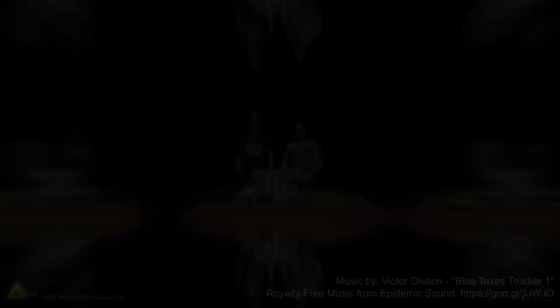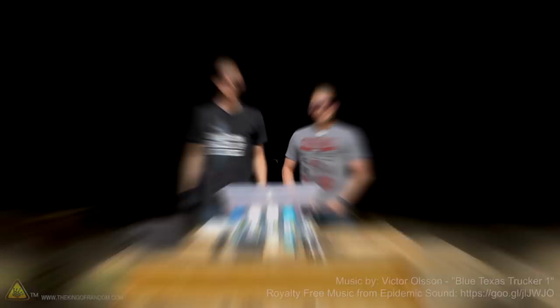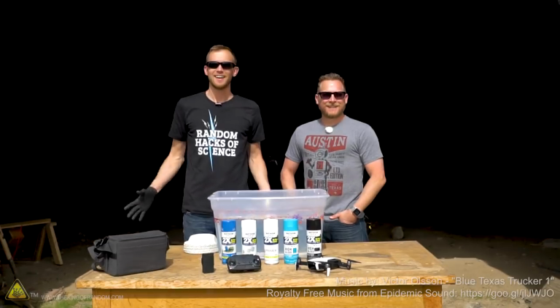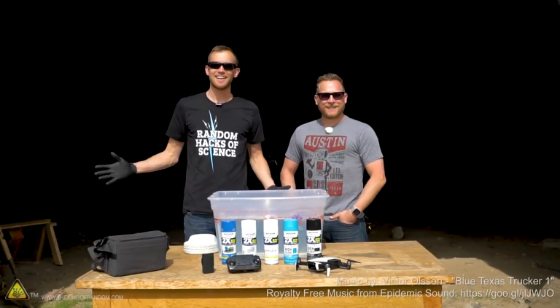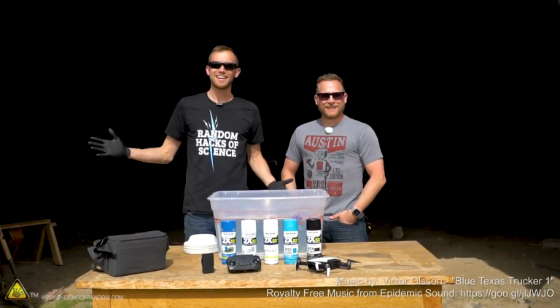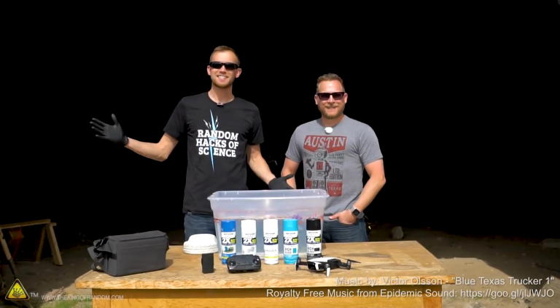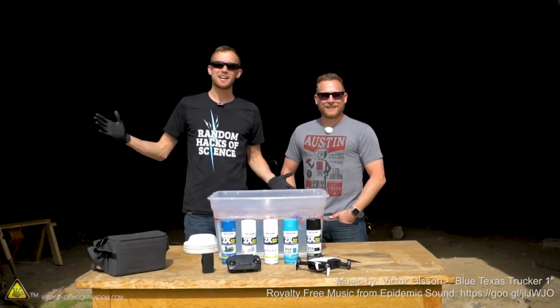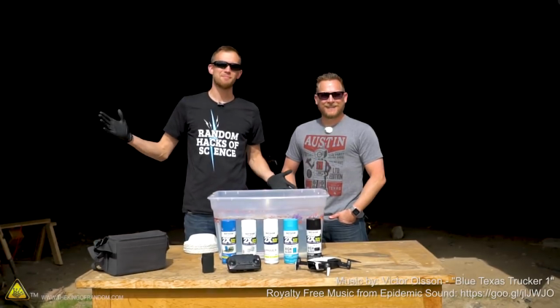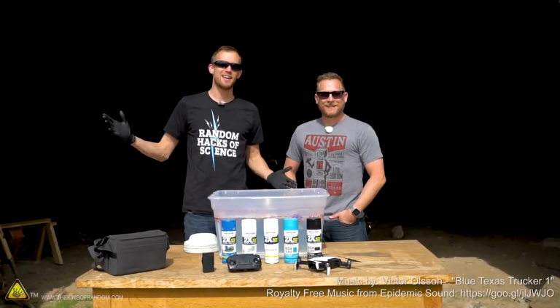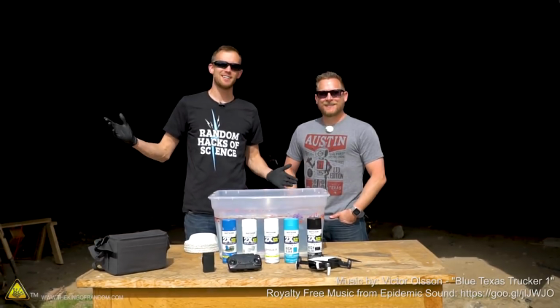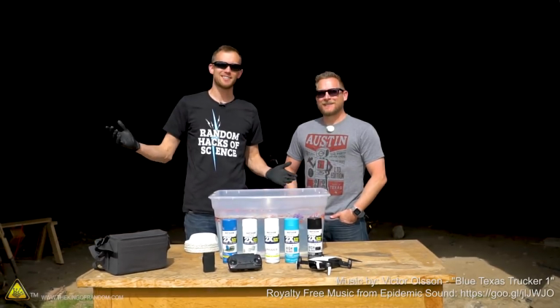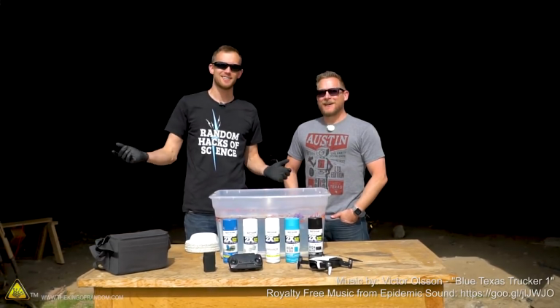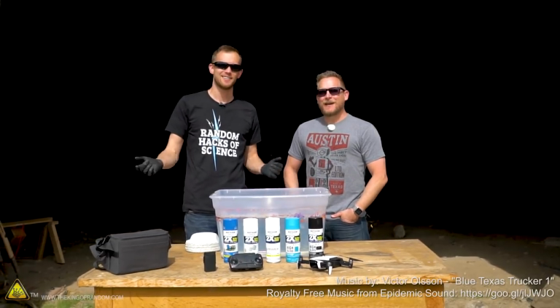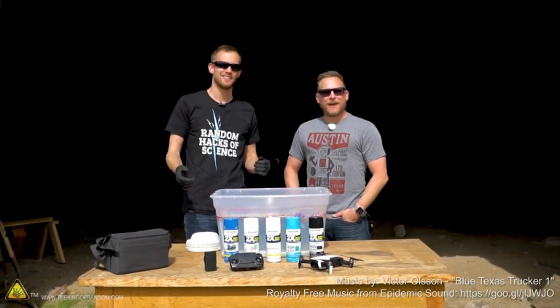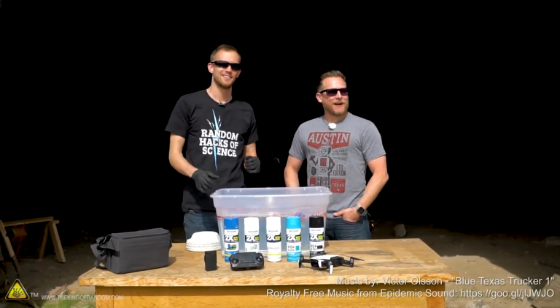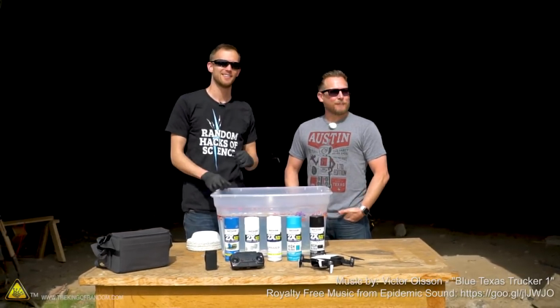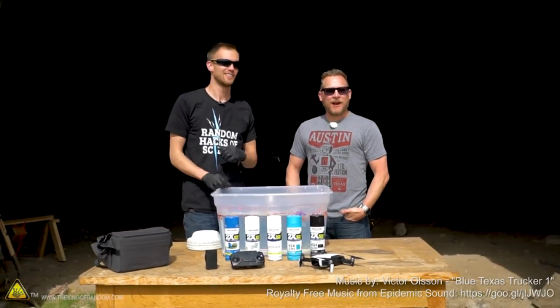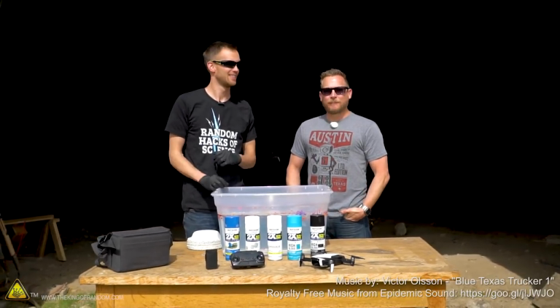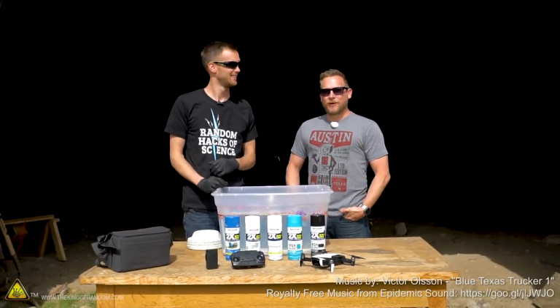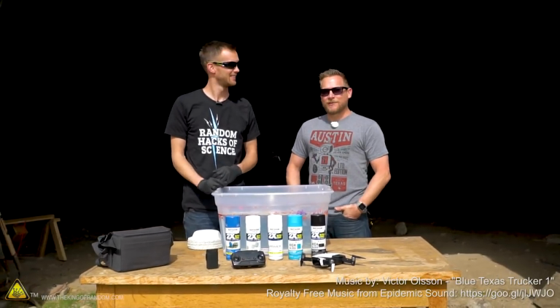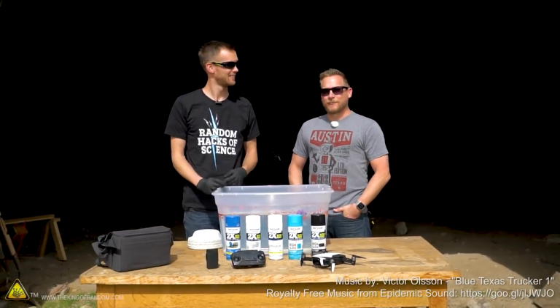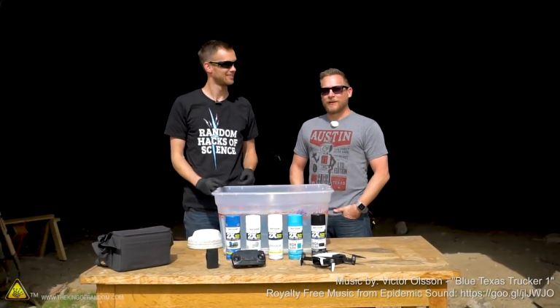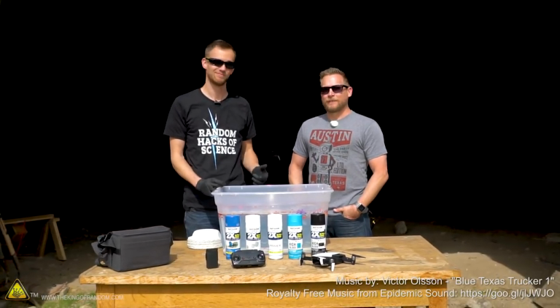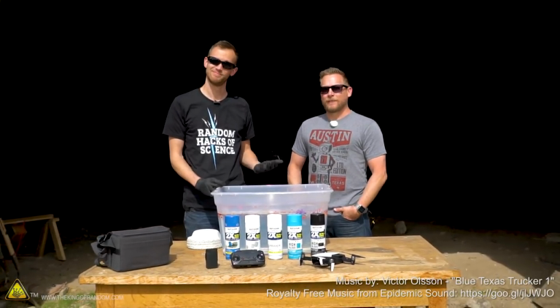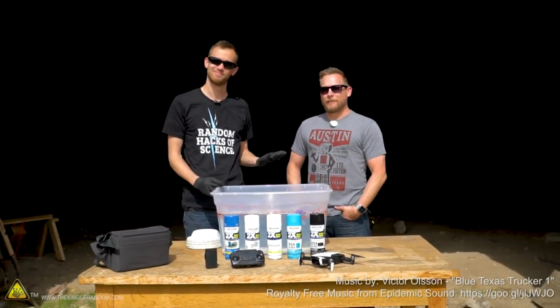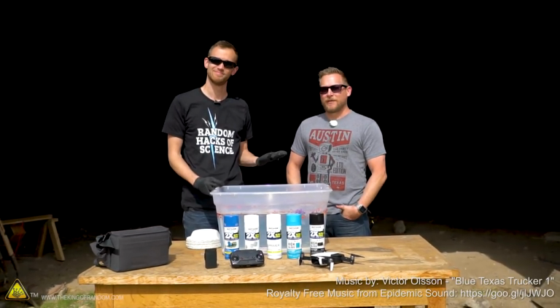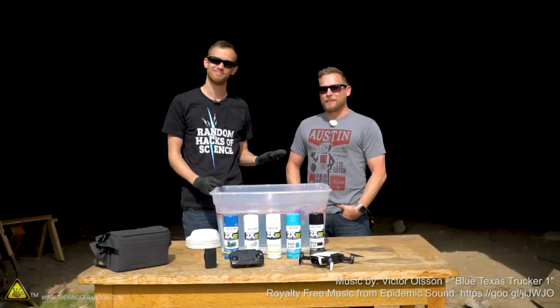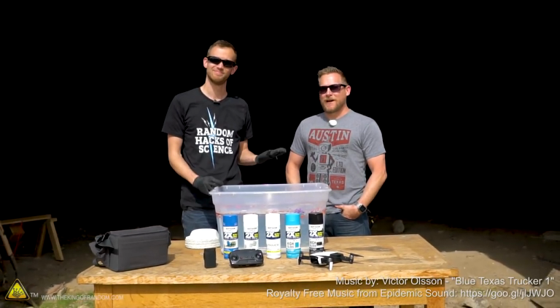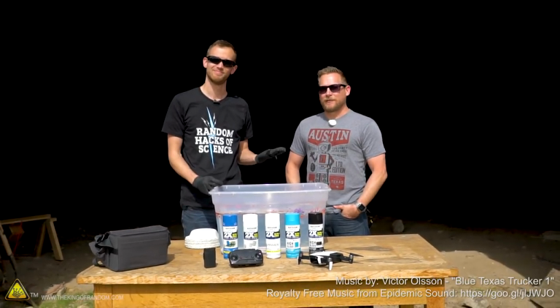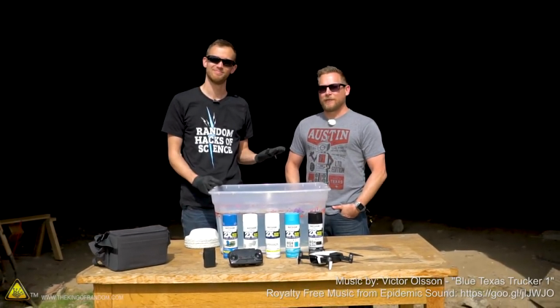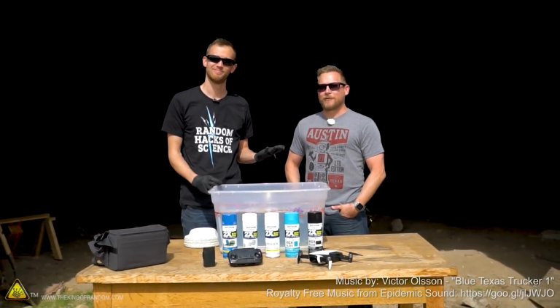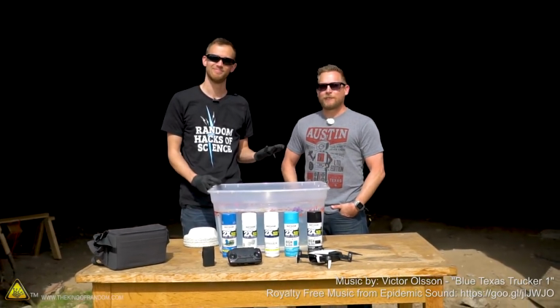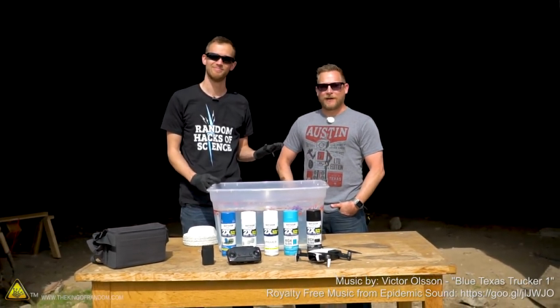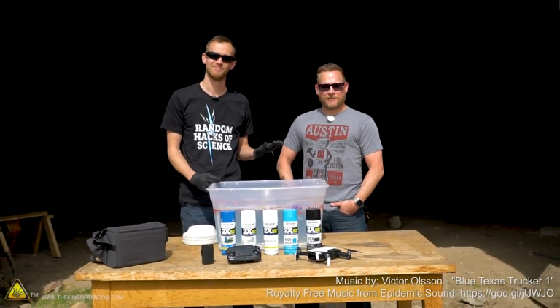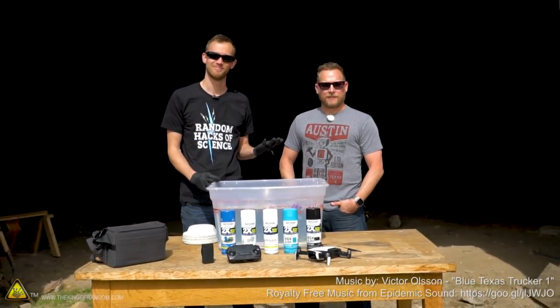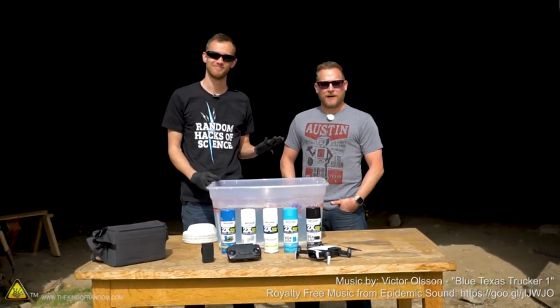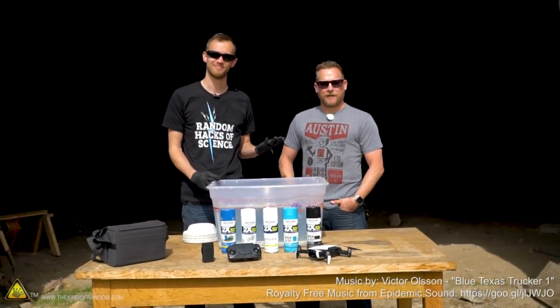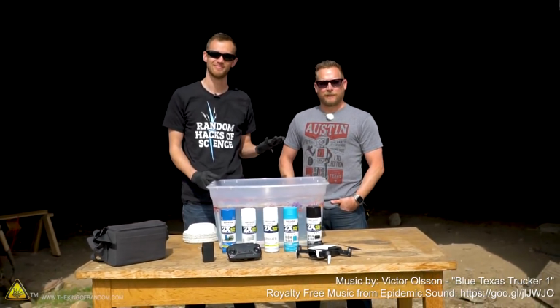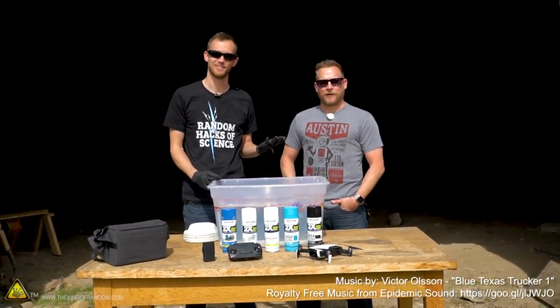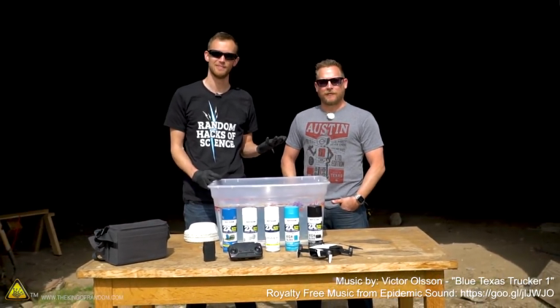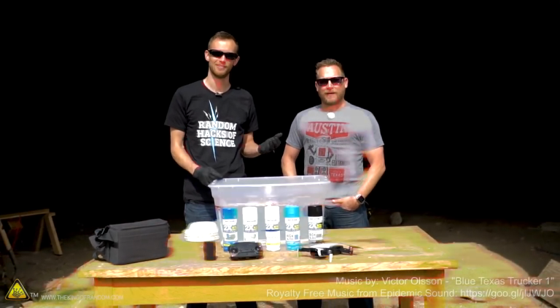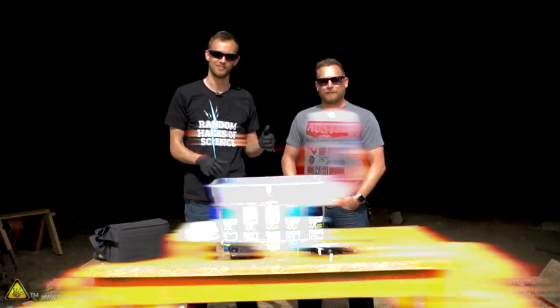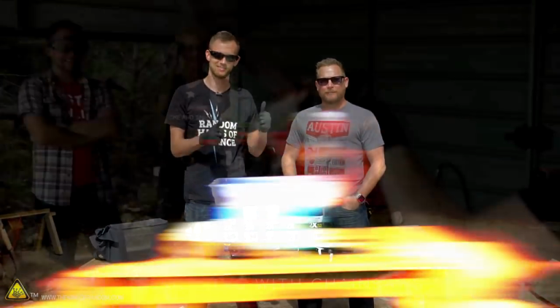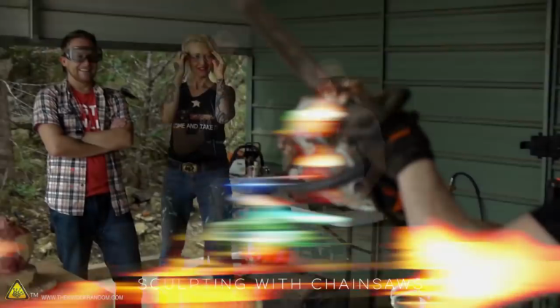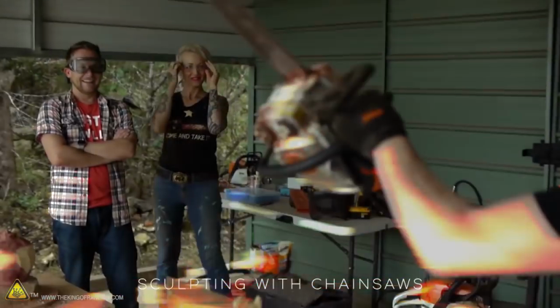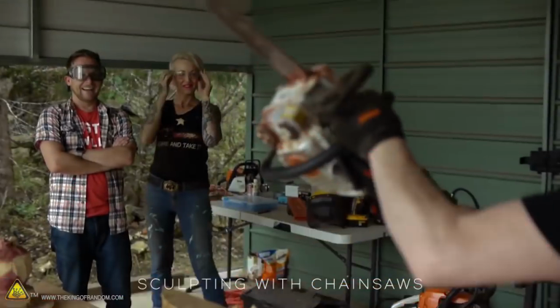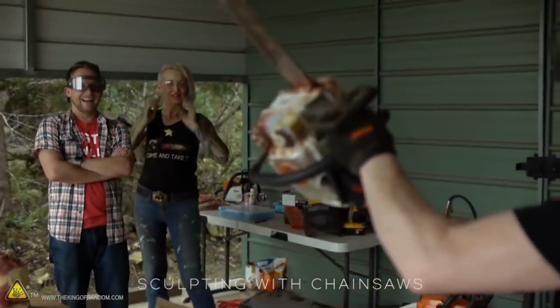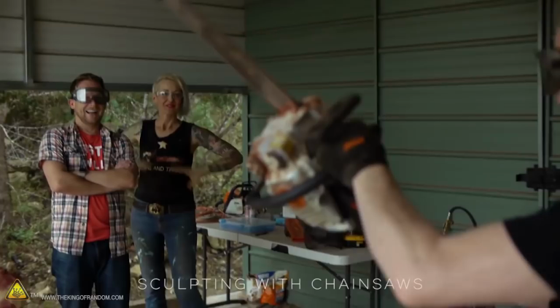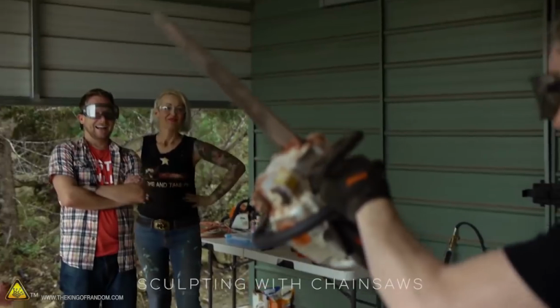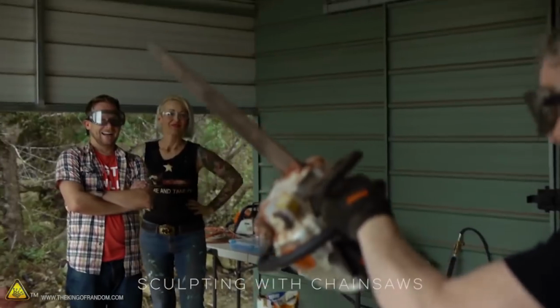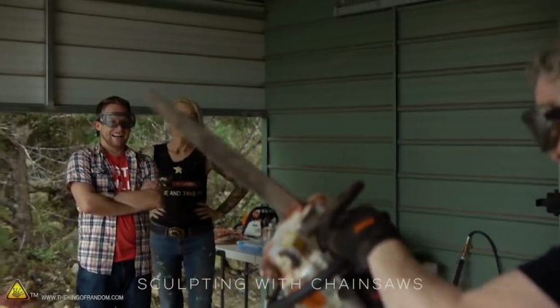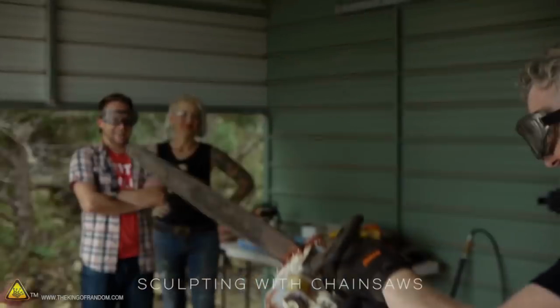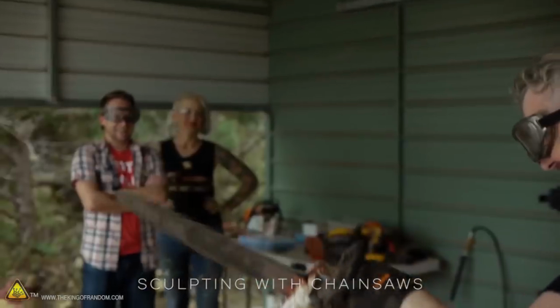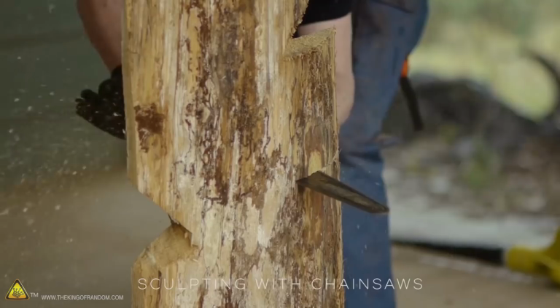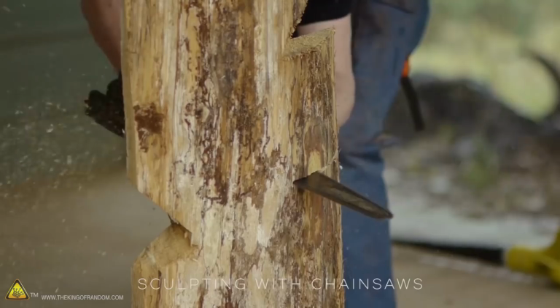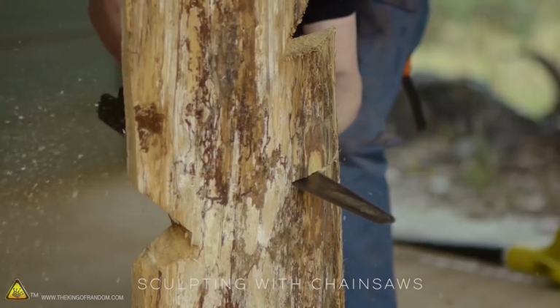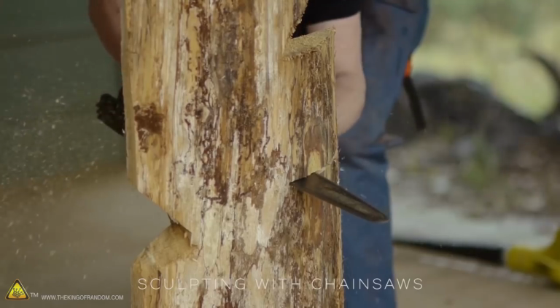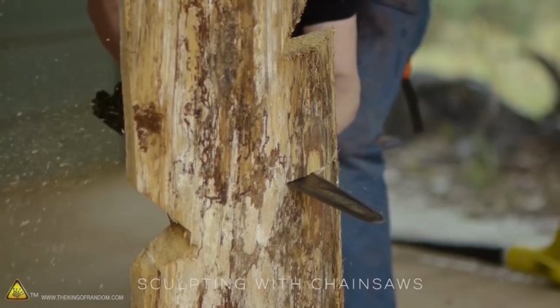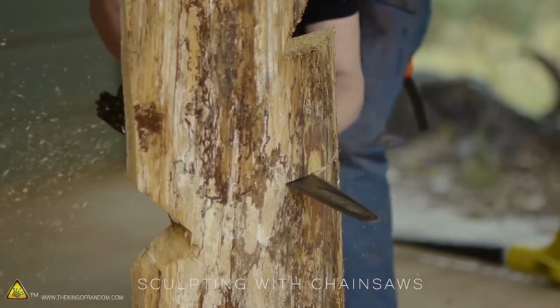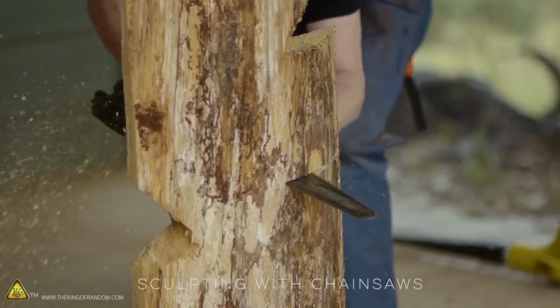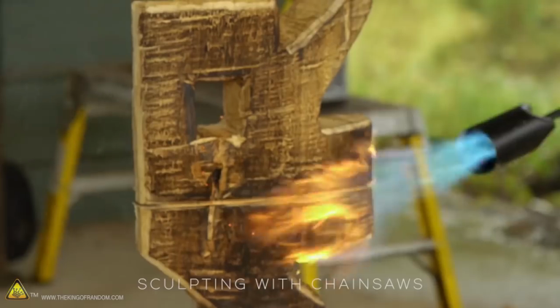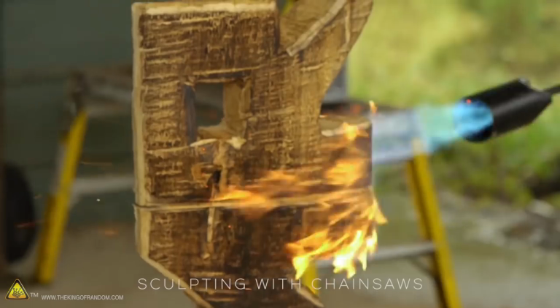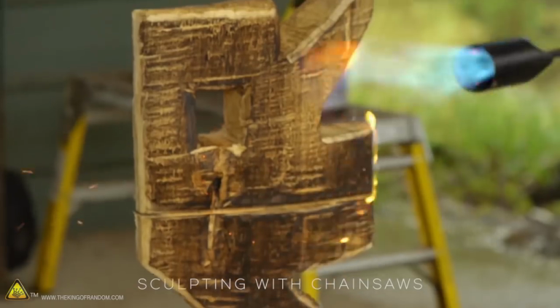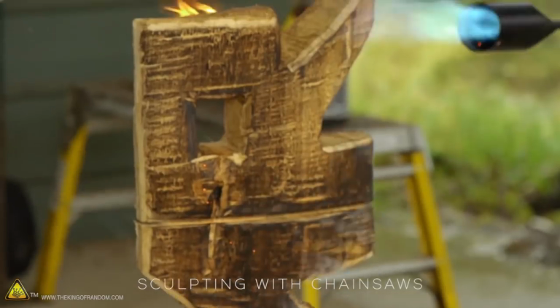Hey guys, I'm Nate. Hey man, I'm Brian Brushwood from The Modern Rogue. You watch The Modern Rogue, right? Please watch The Modern Rogue. If you don't, you should.